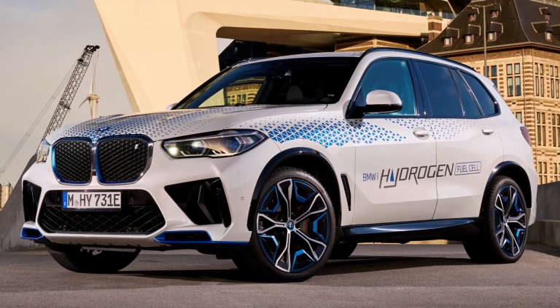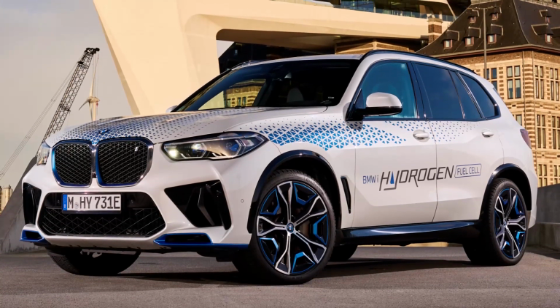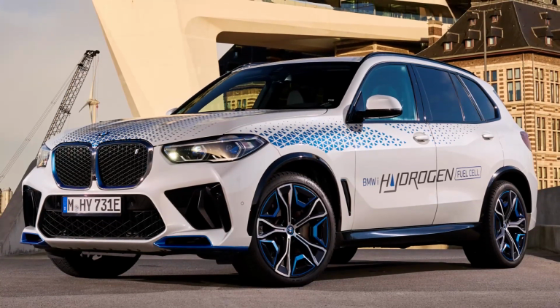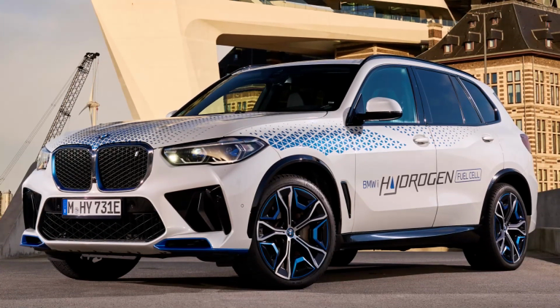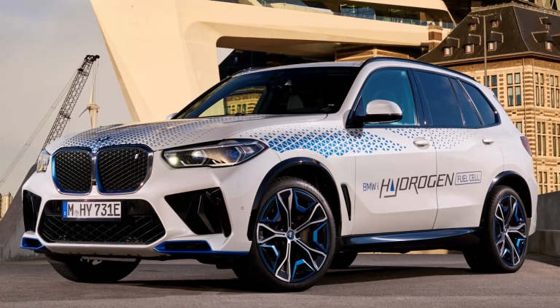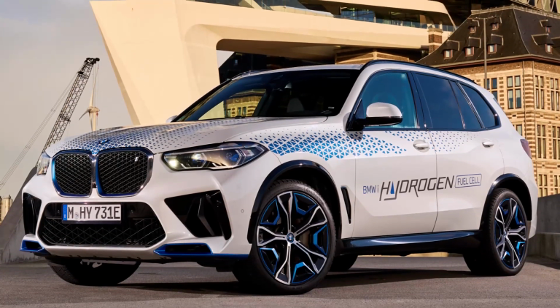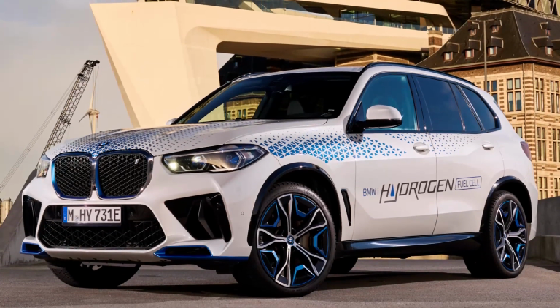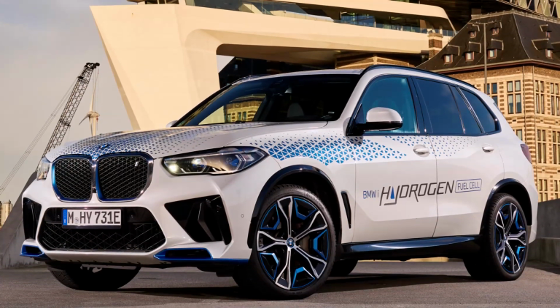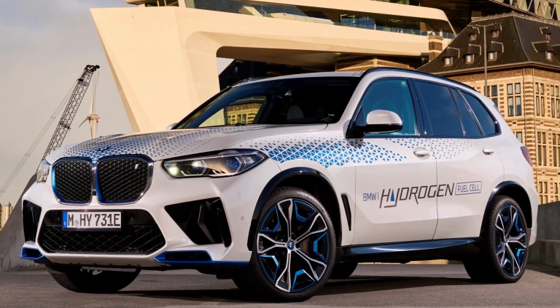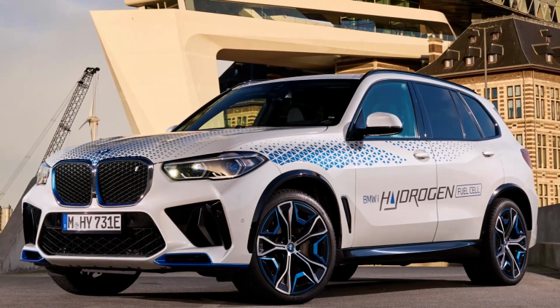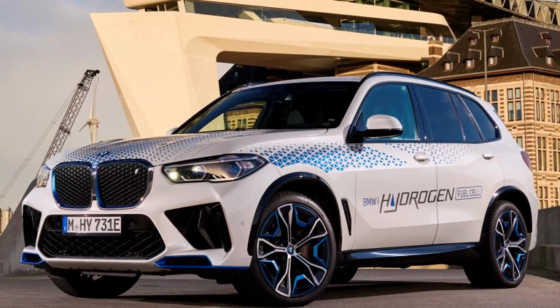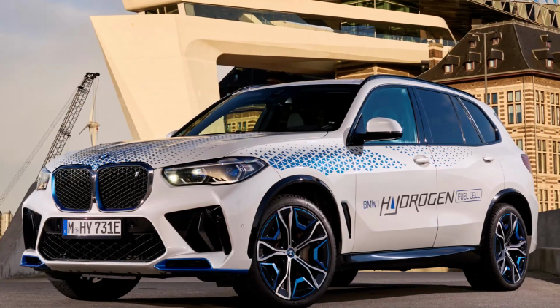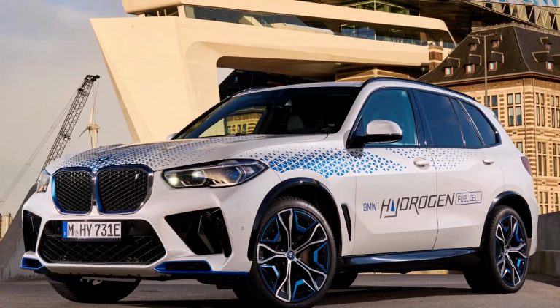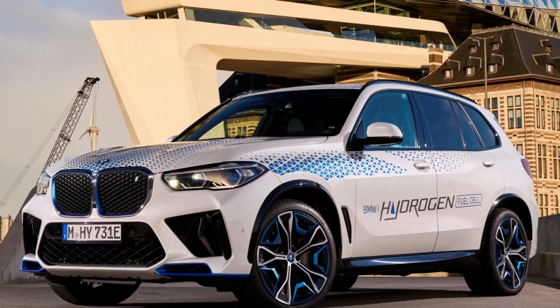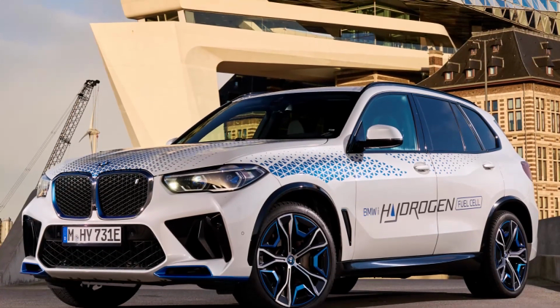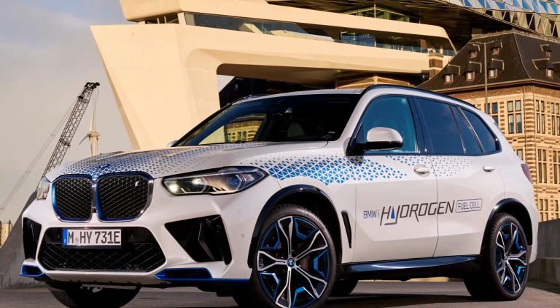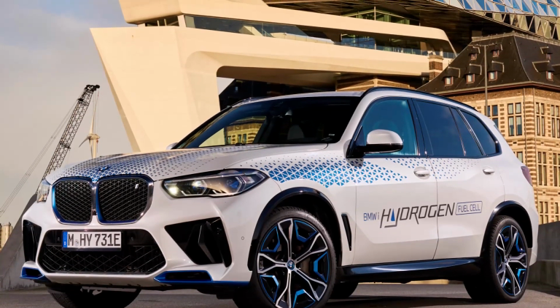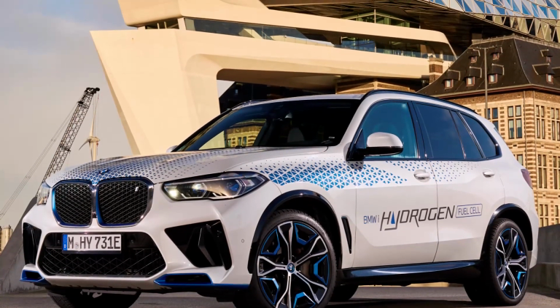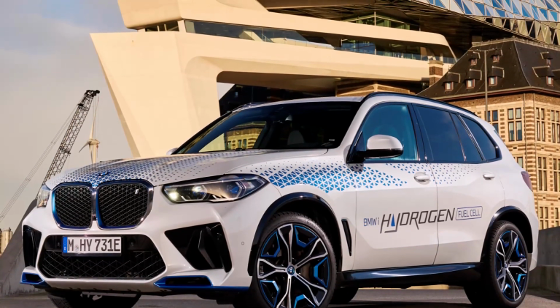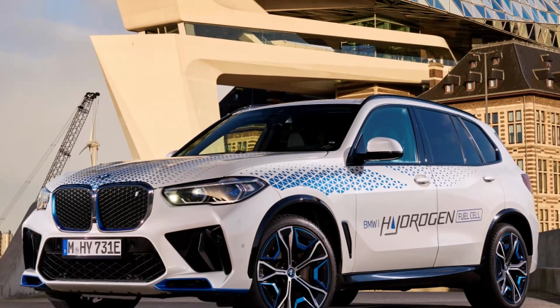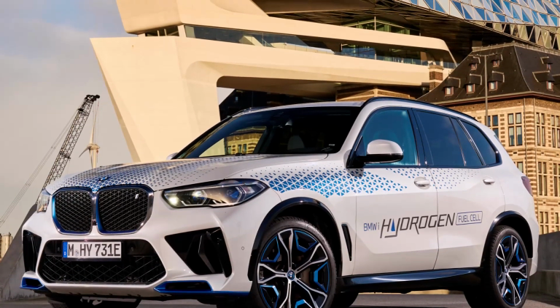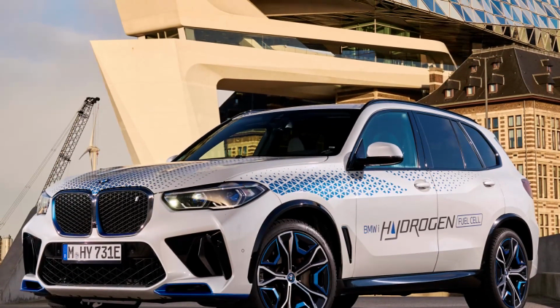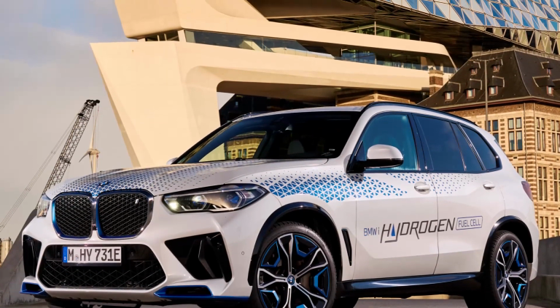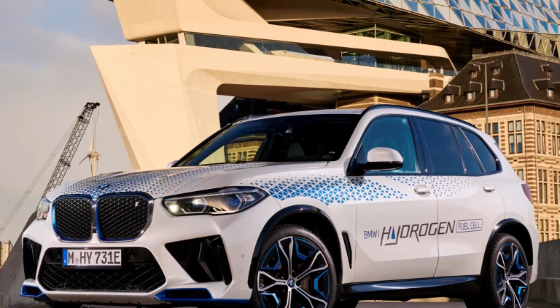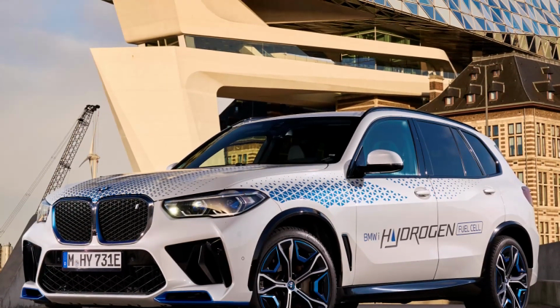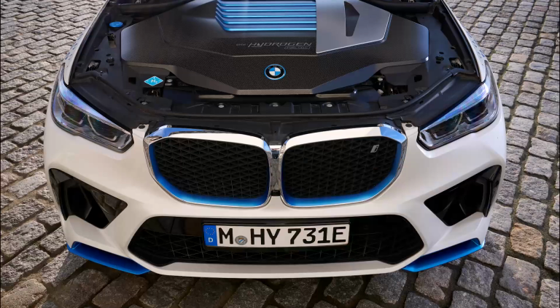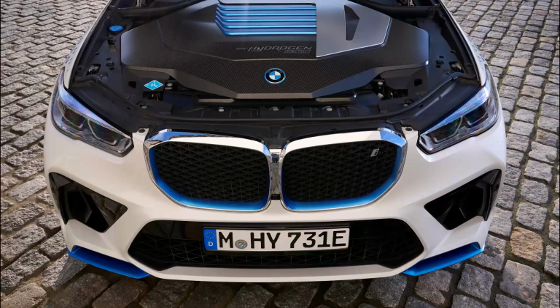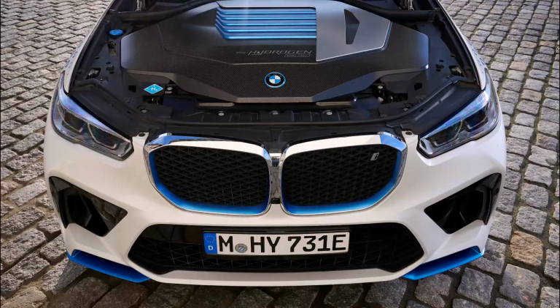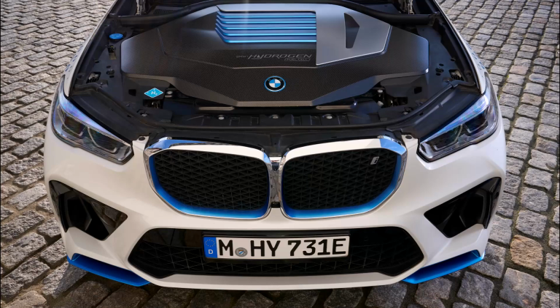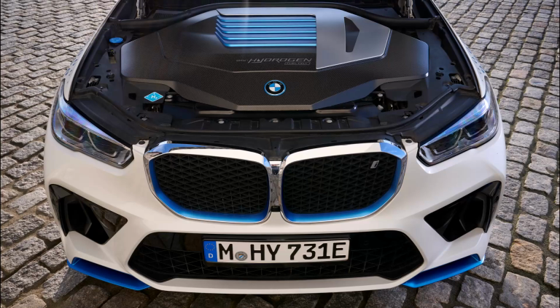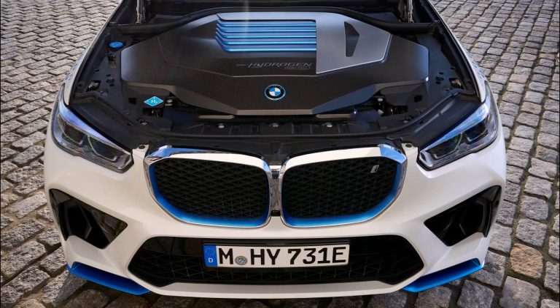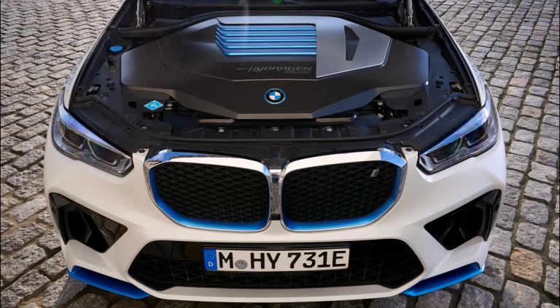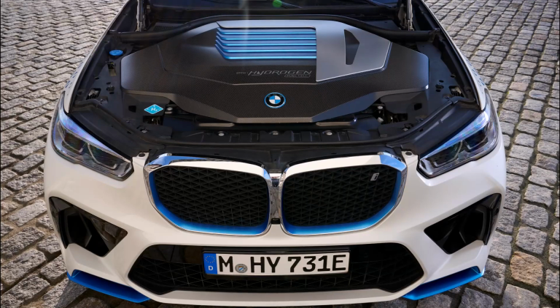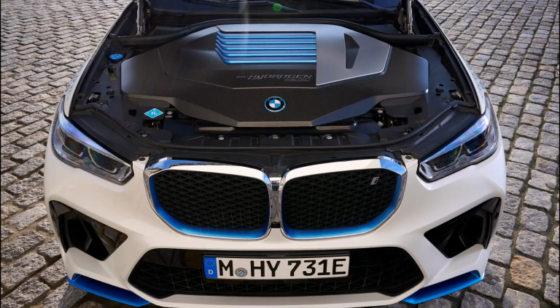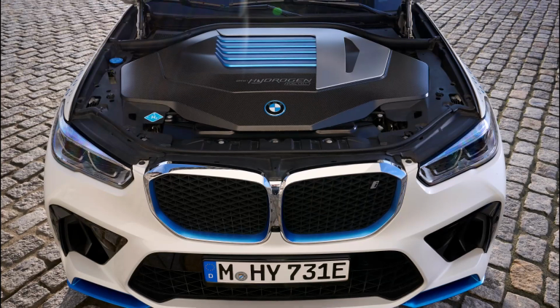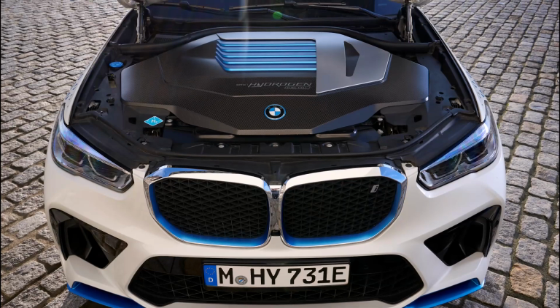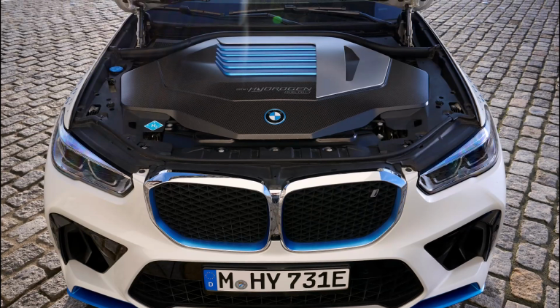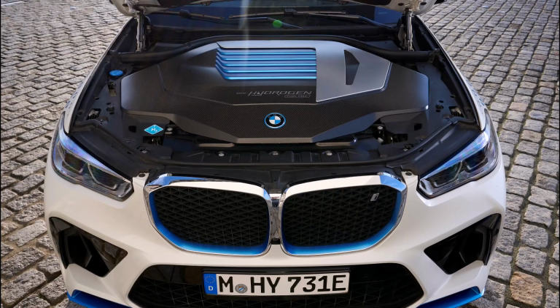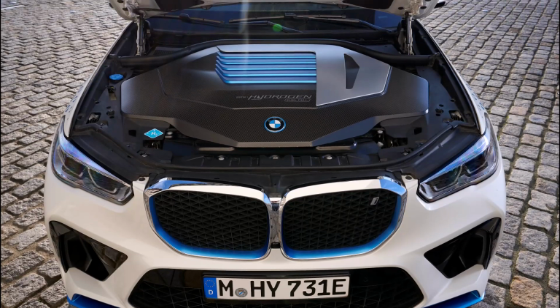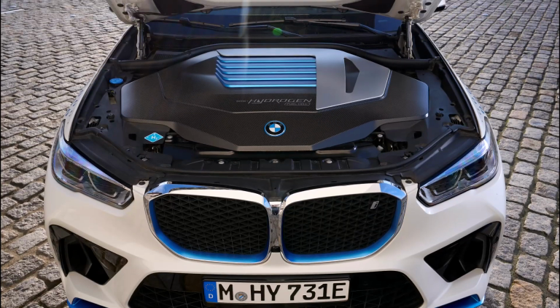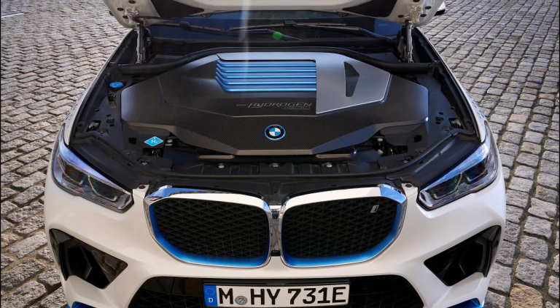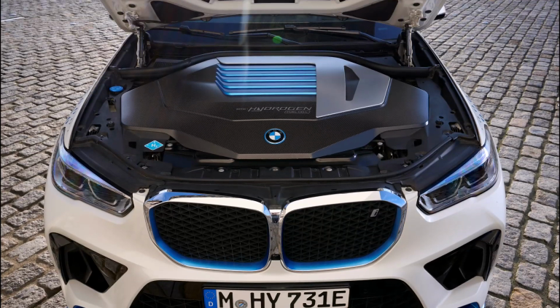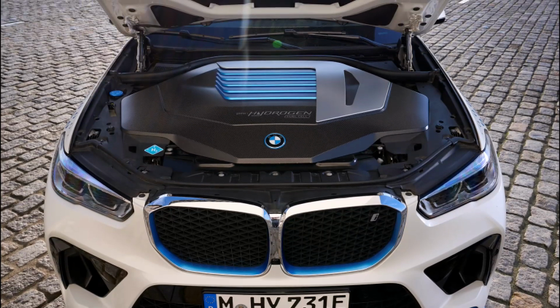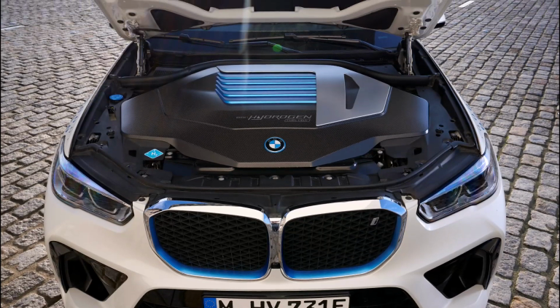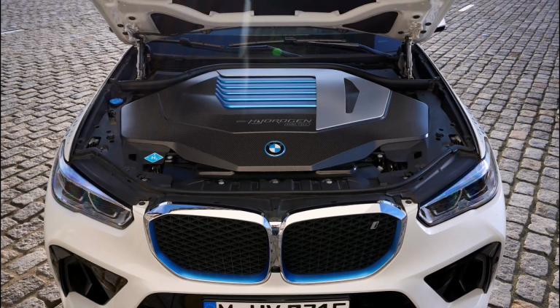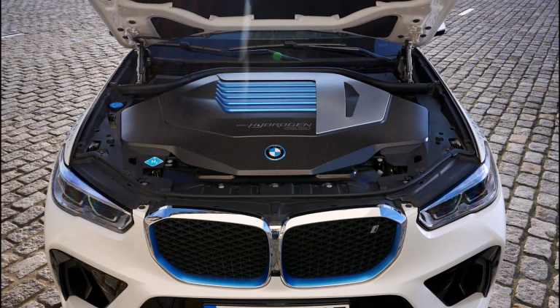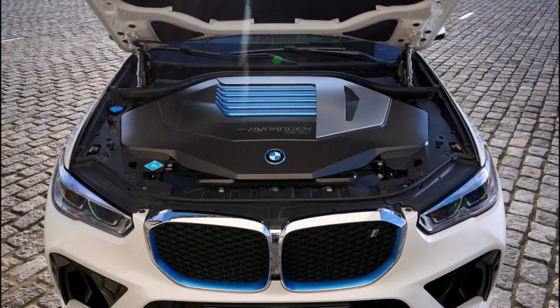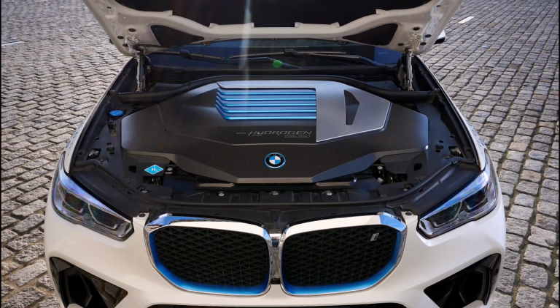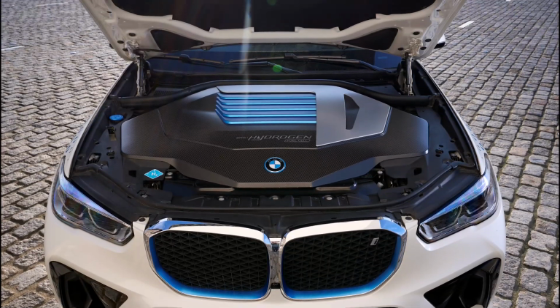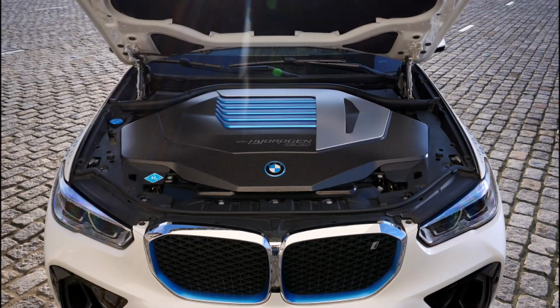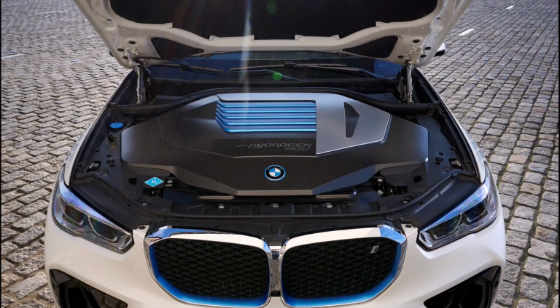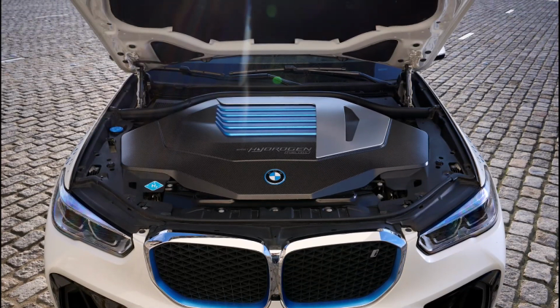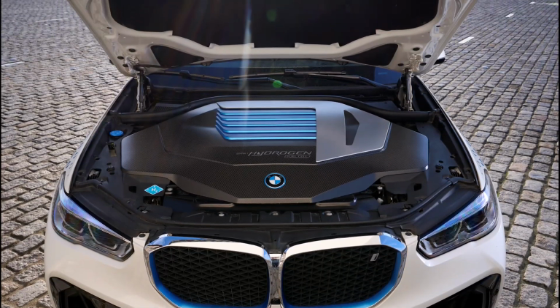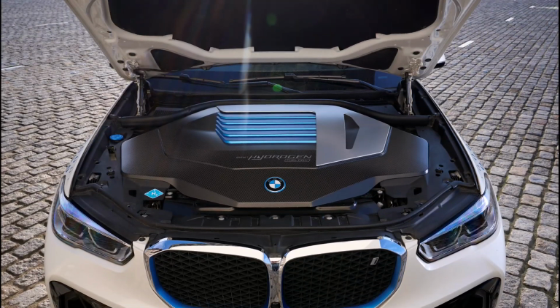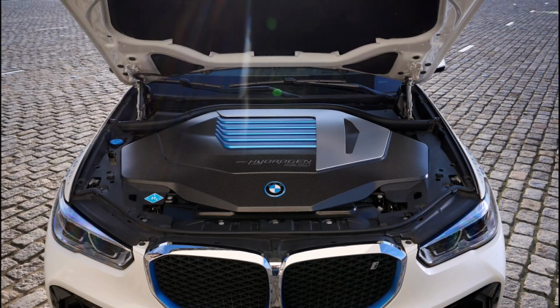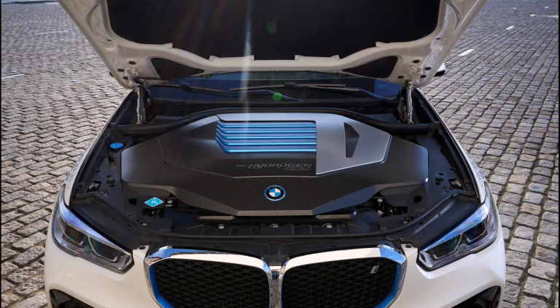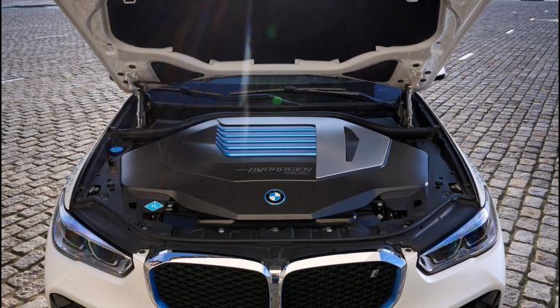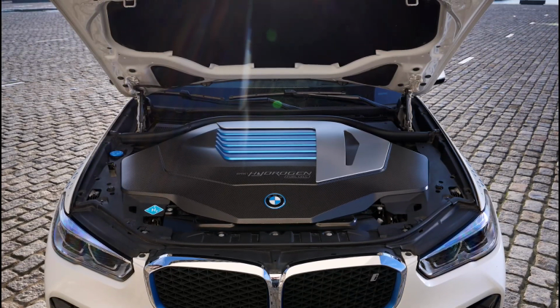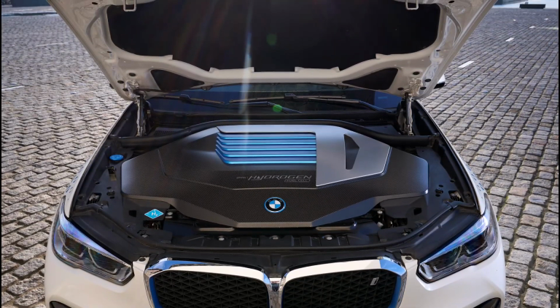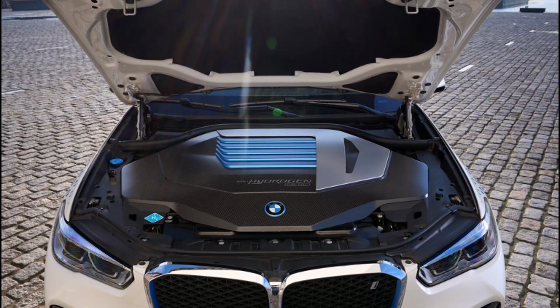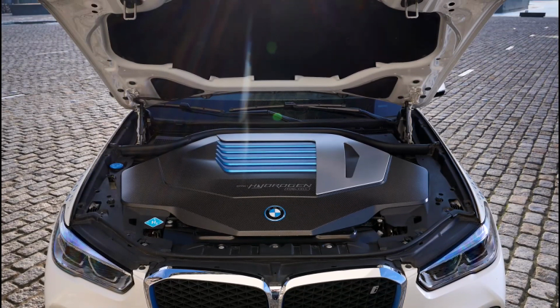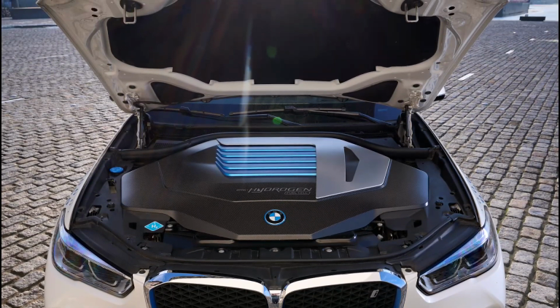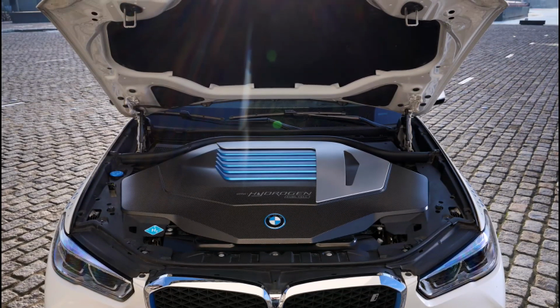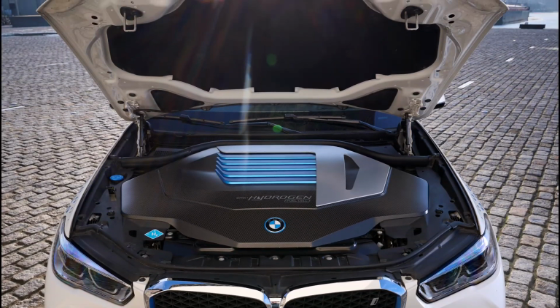Lift up the bonnet though, and underneath there's a large and rather cool-looking panel that covers the fuel cell itself.